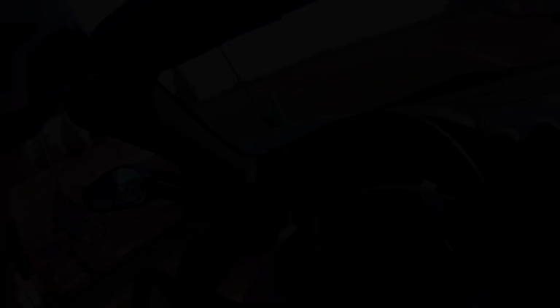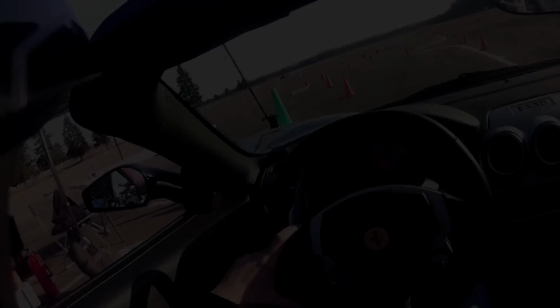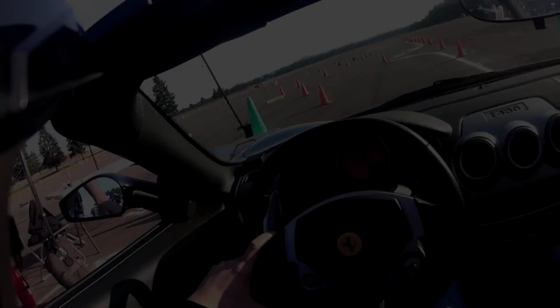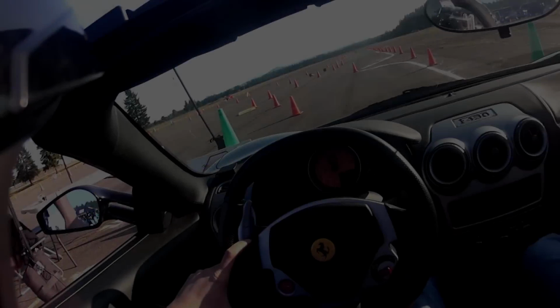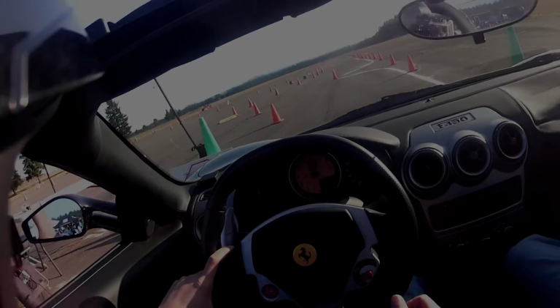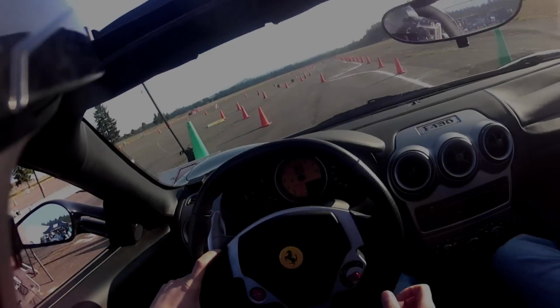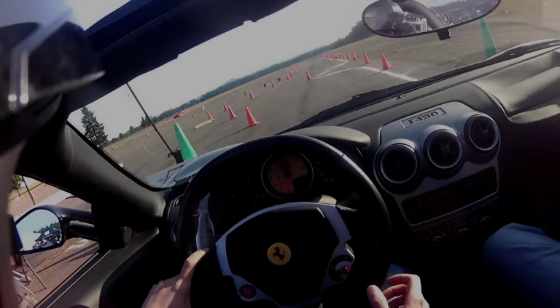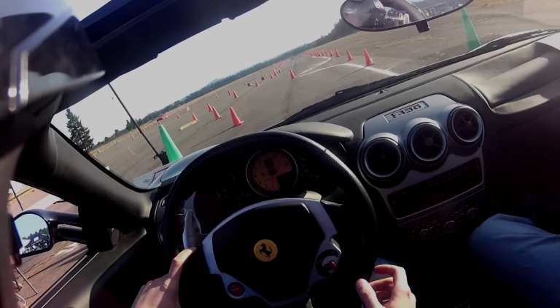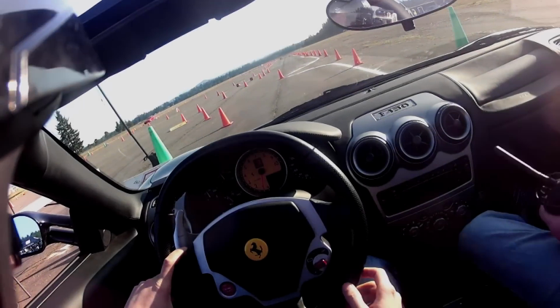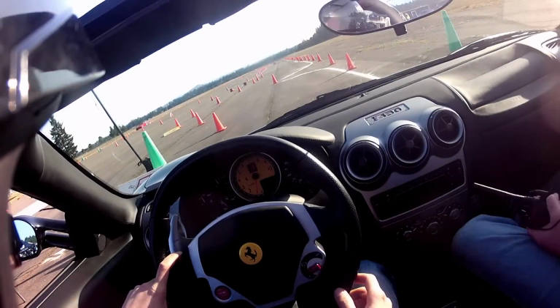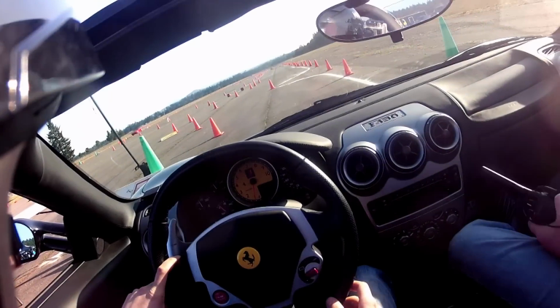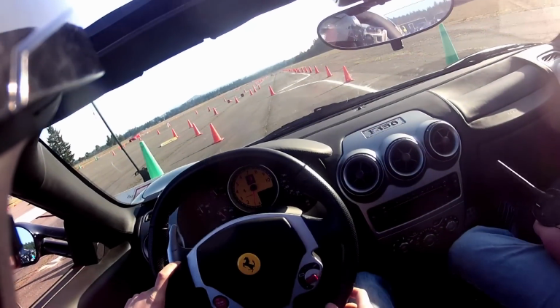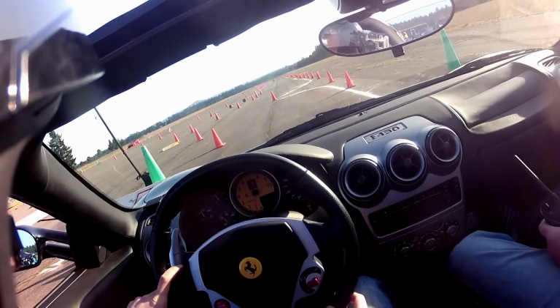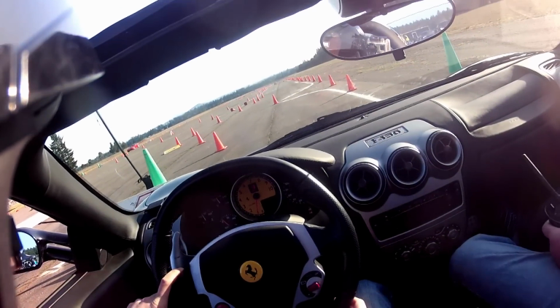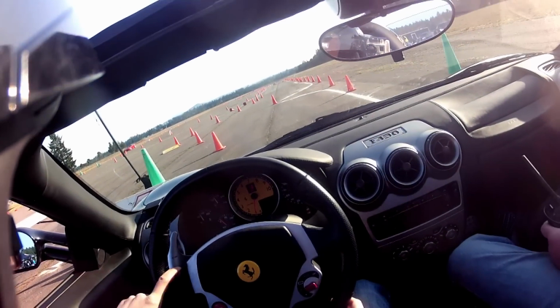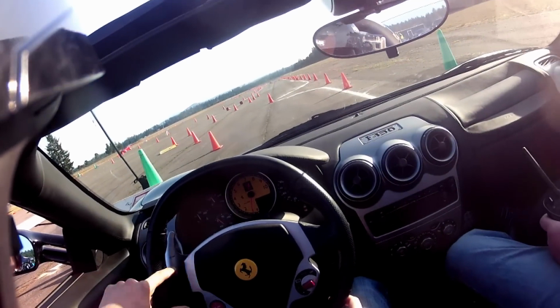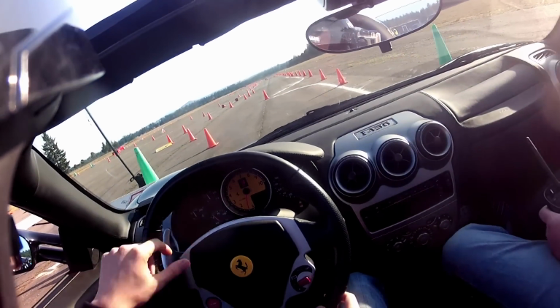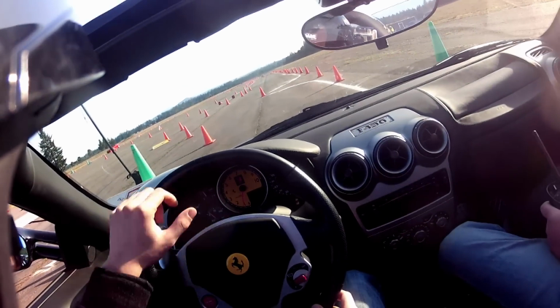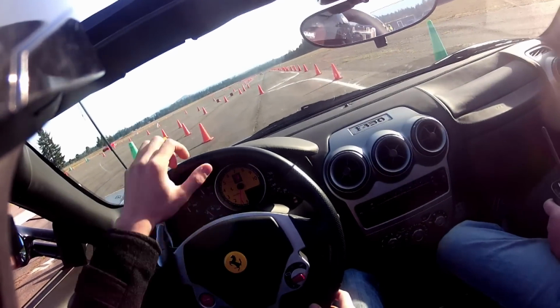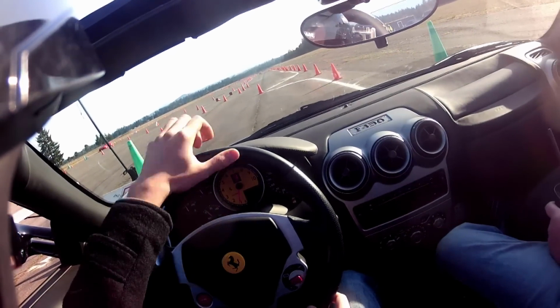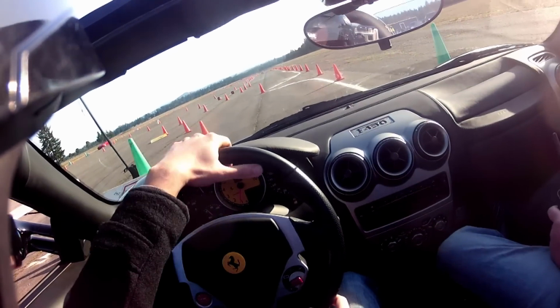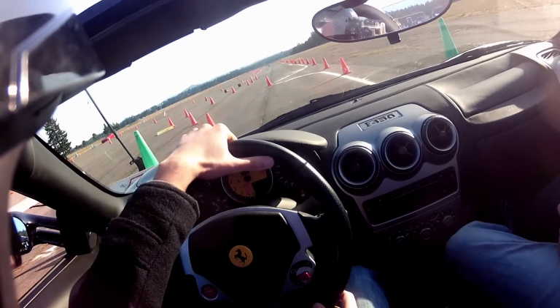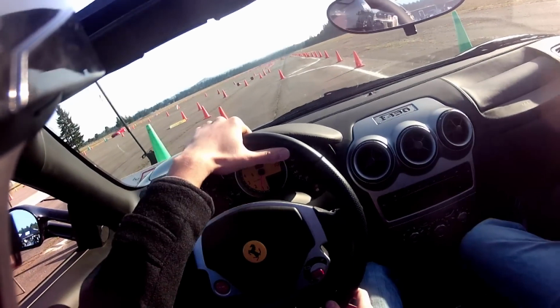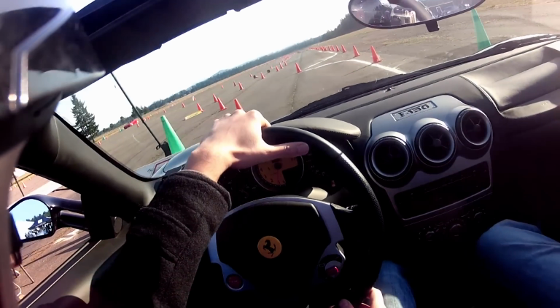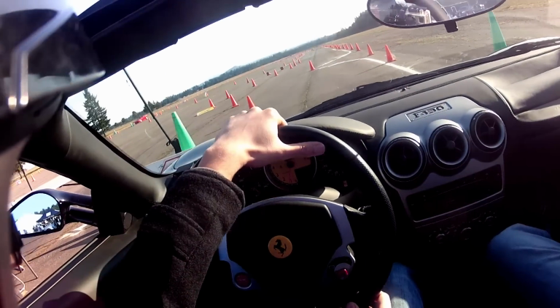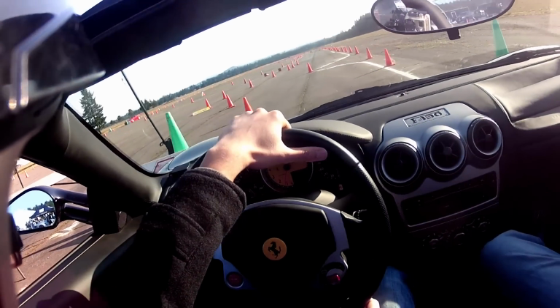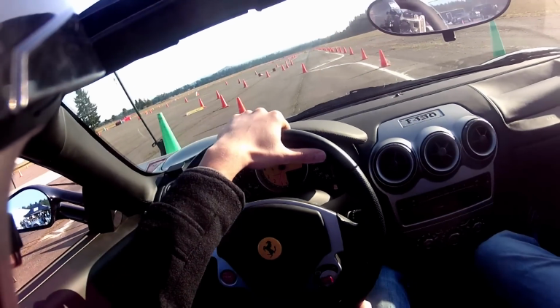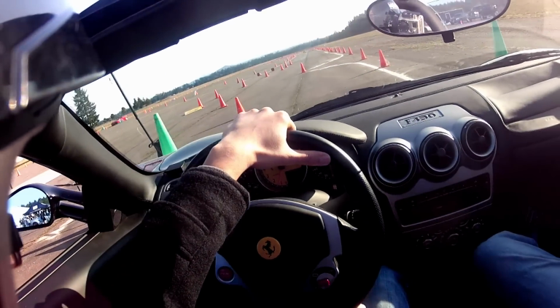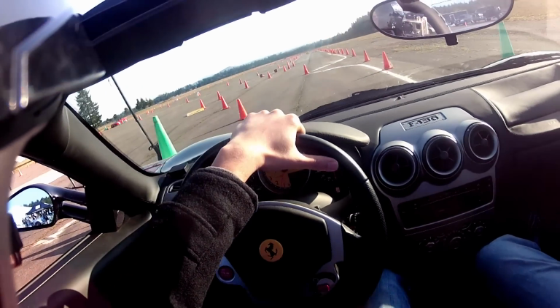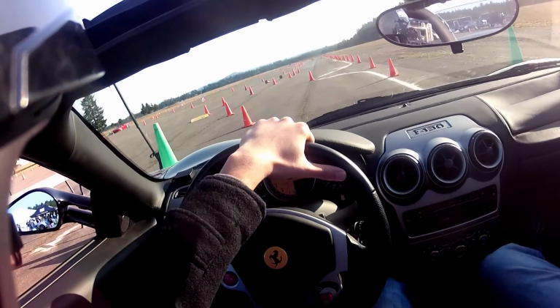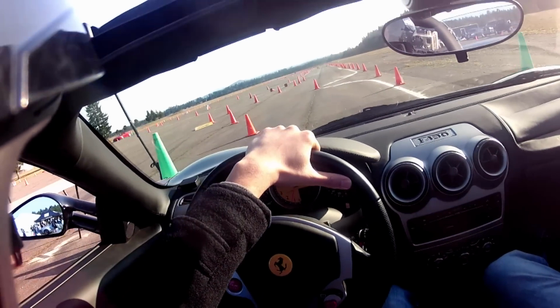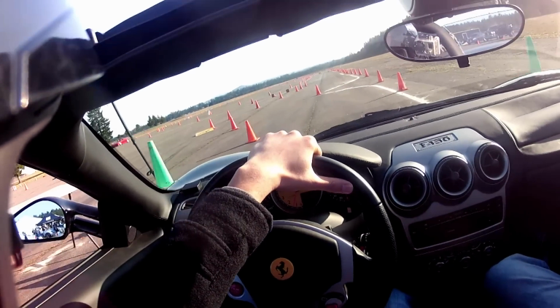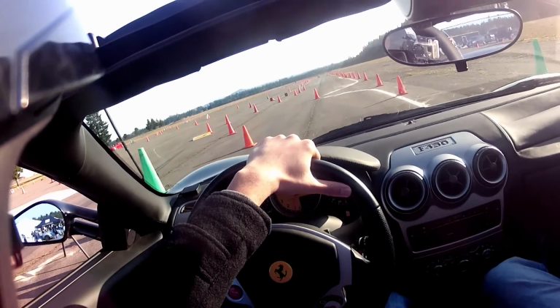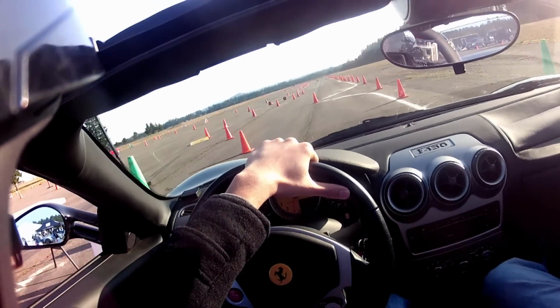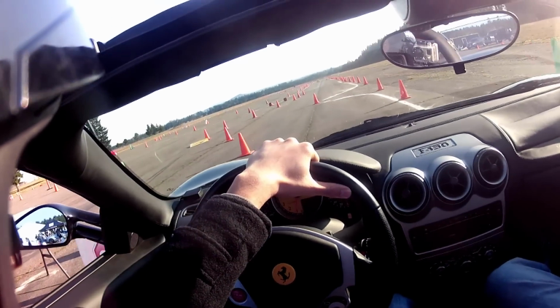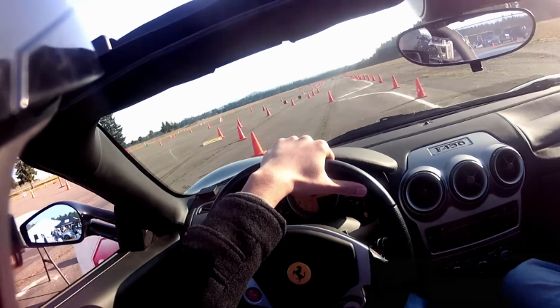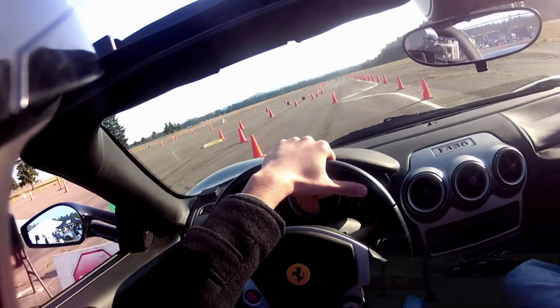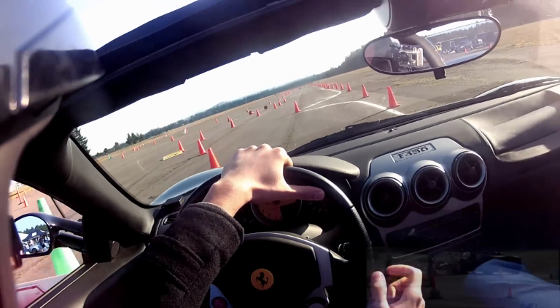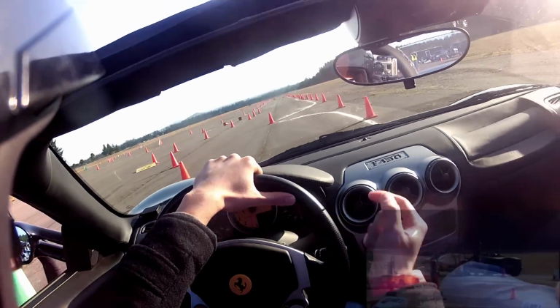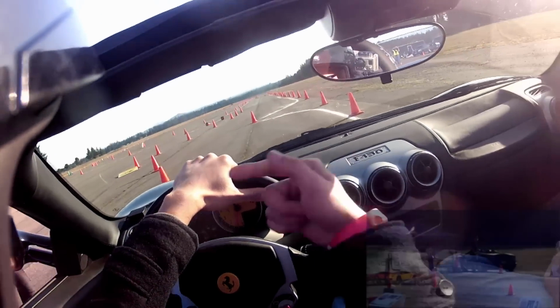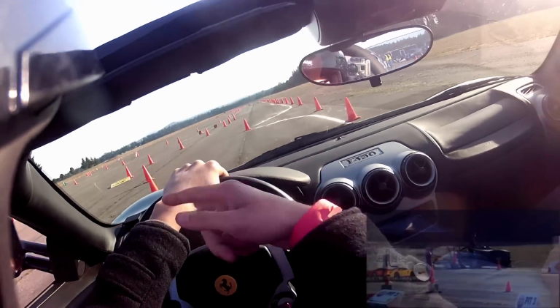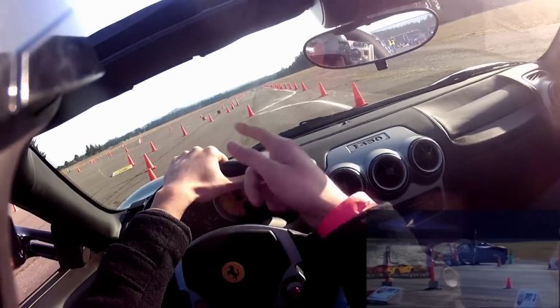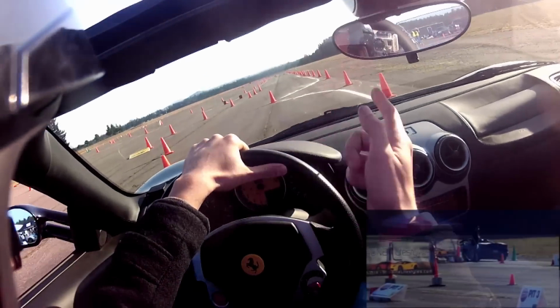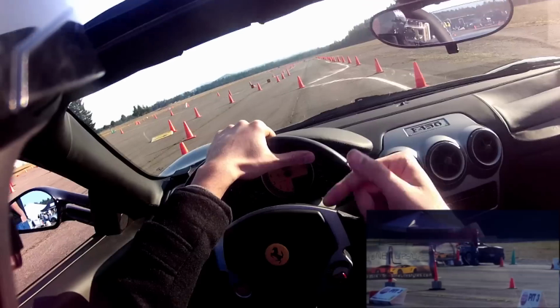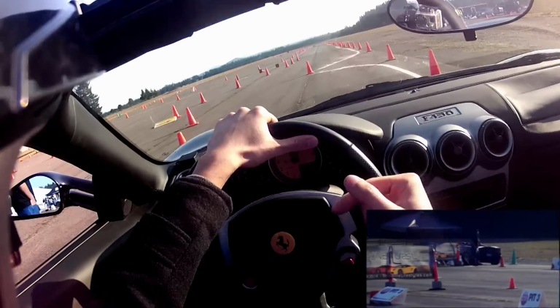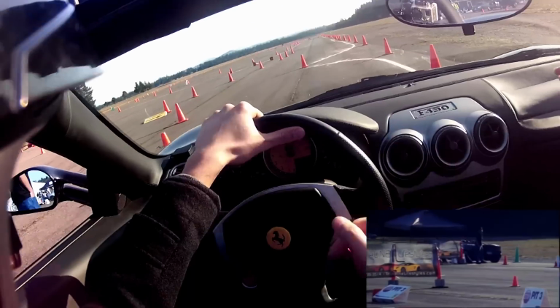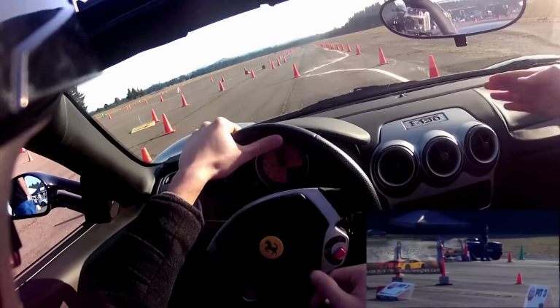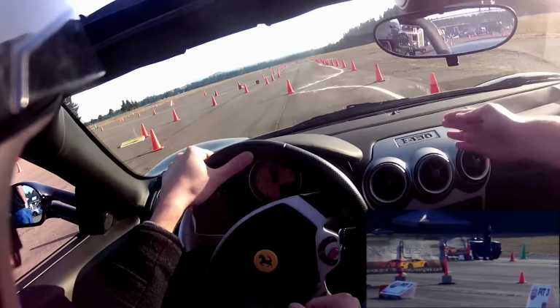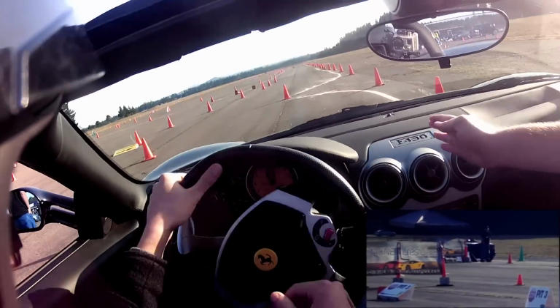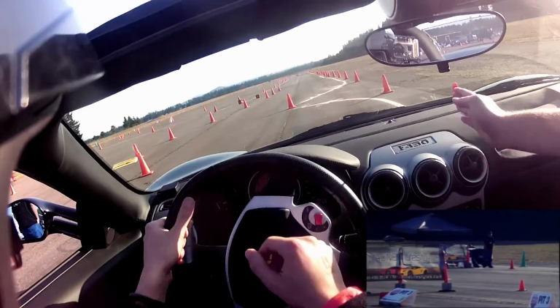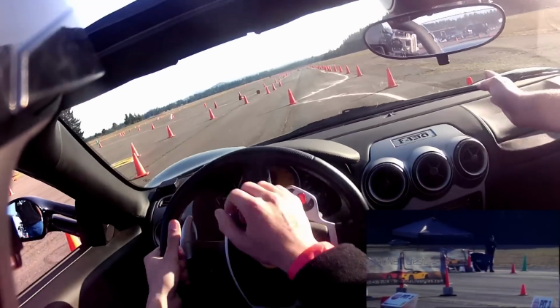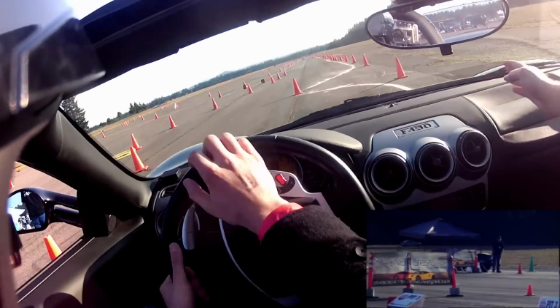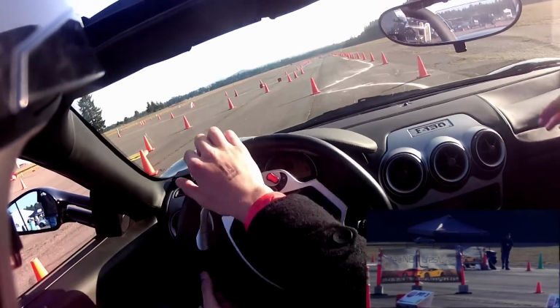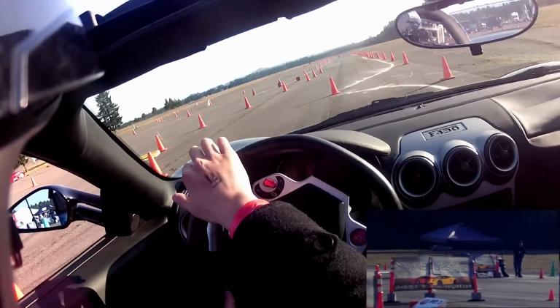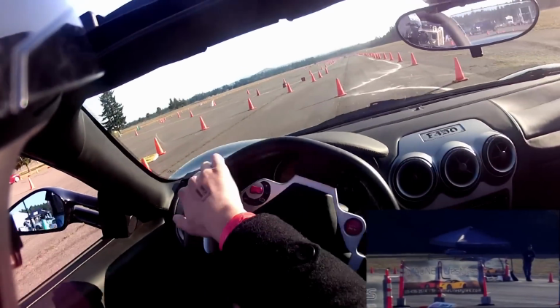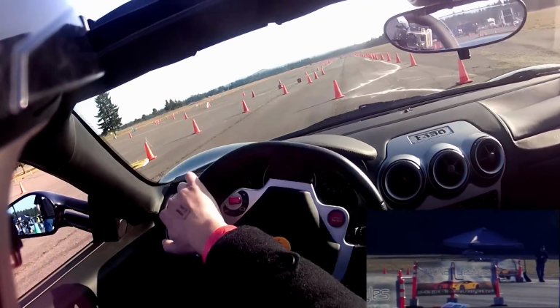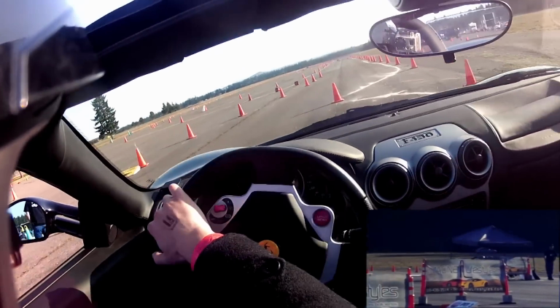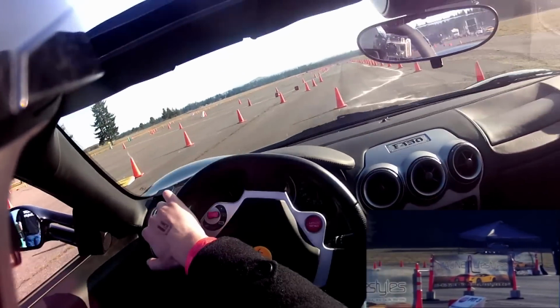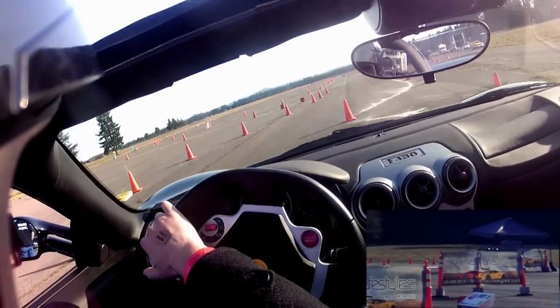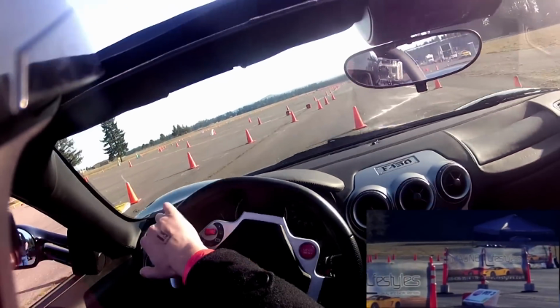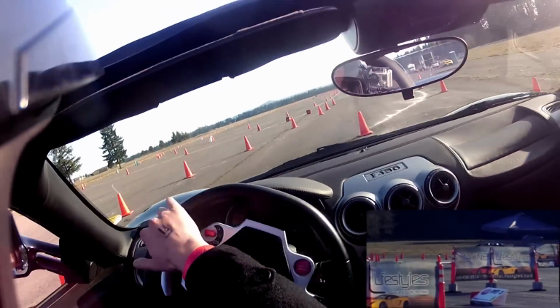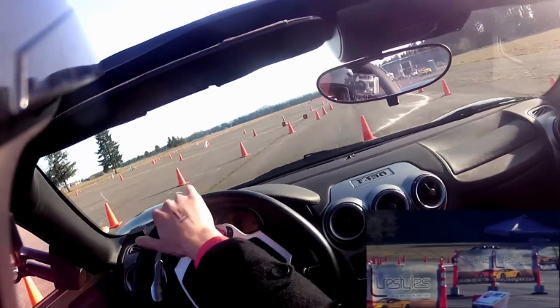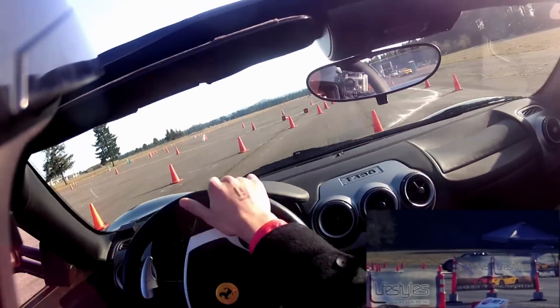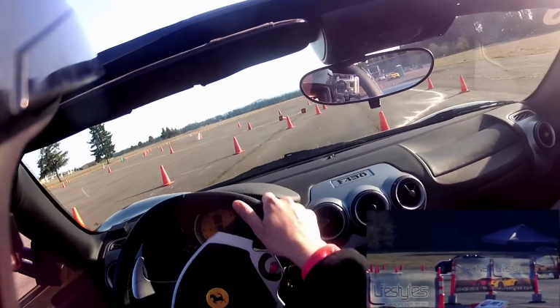All right, so we're good. We're going to take off. You're going to tell me left, right? Yep. Around this little cone here.